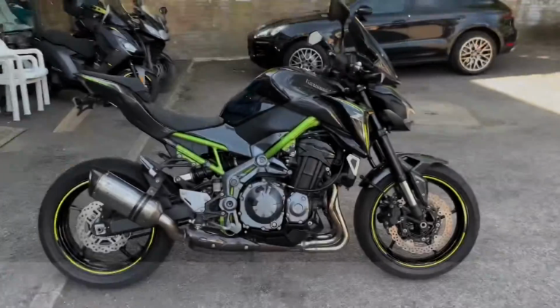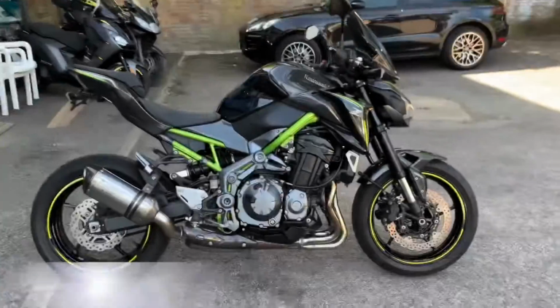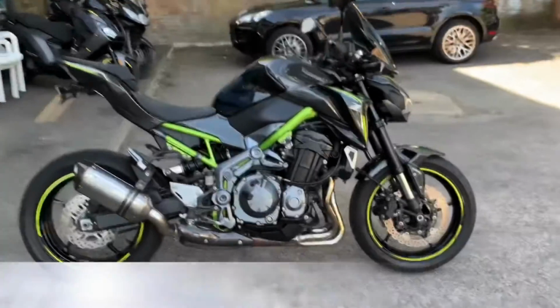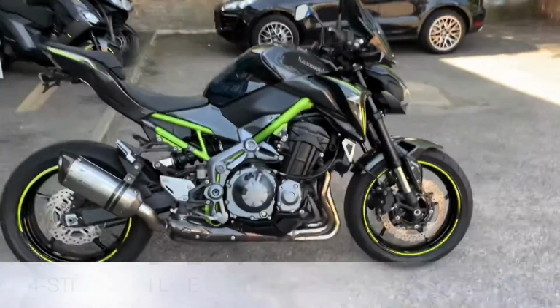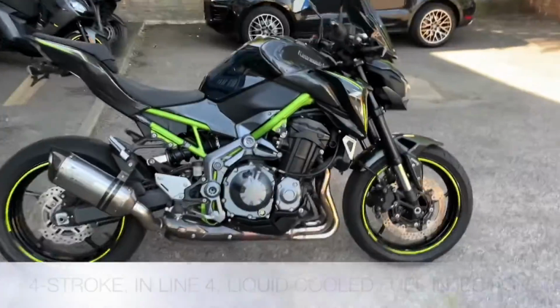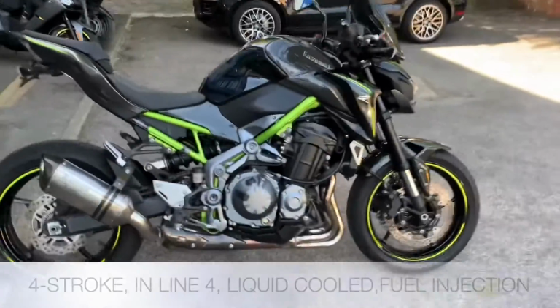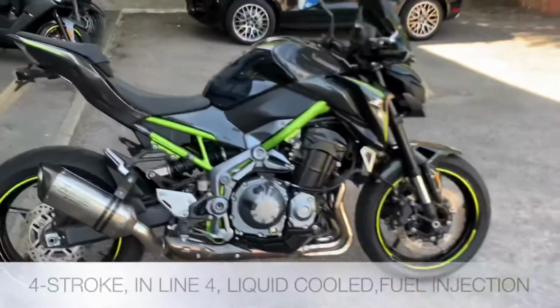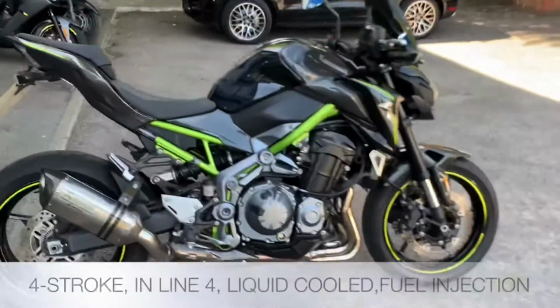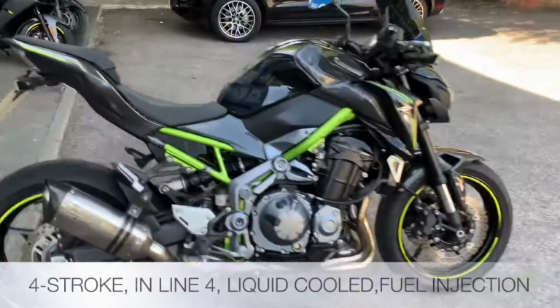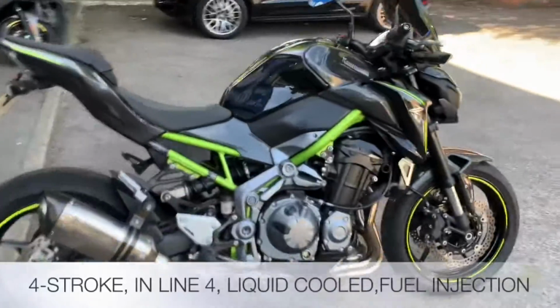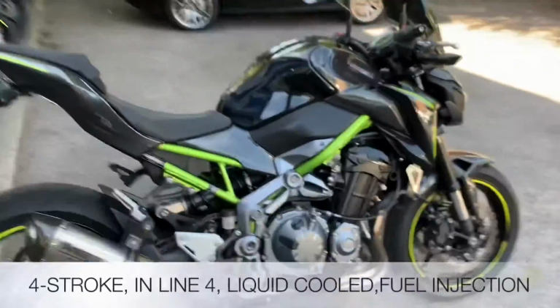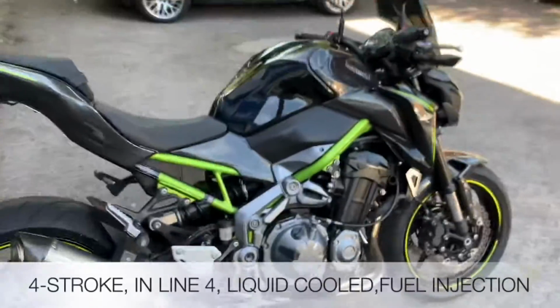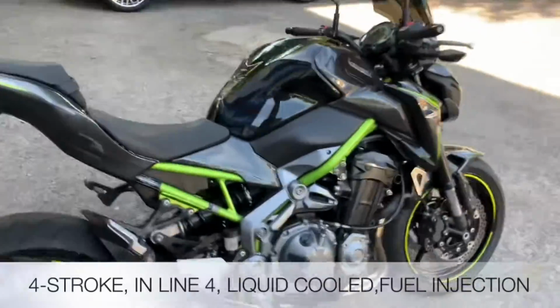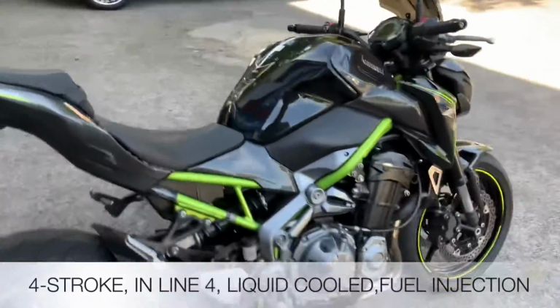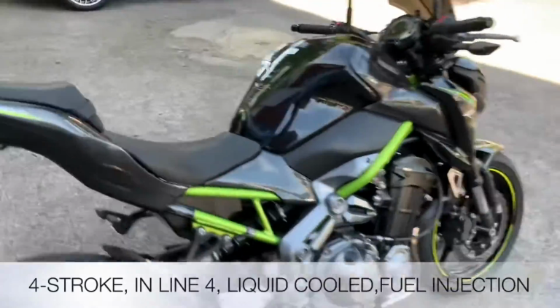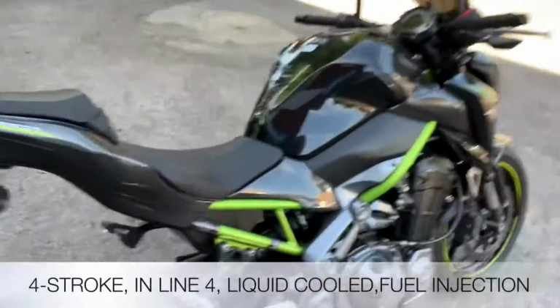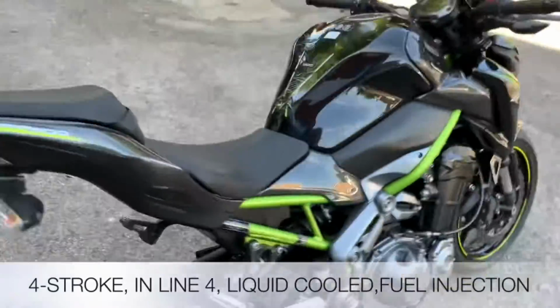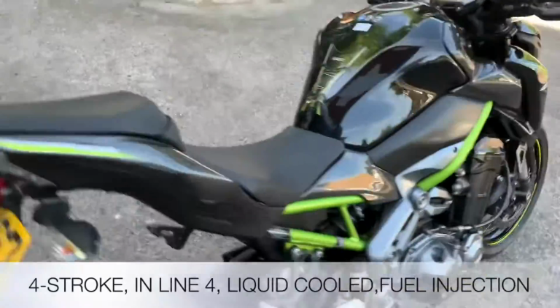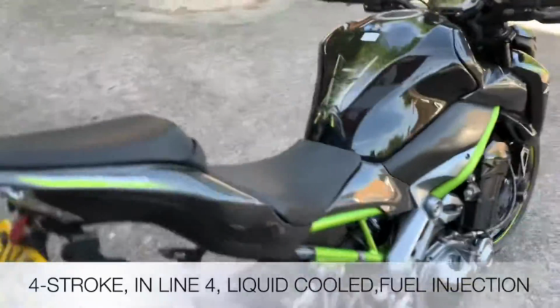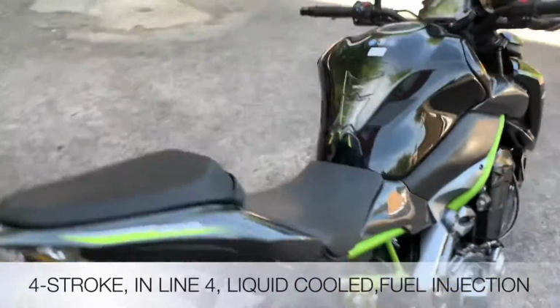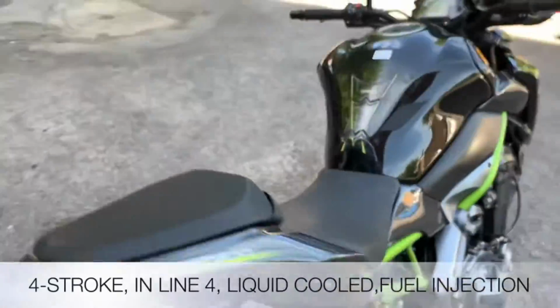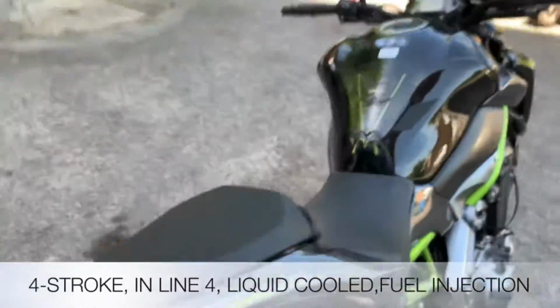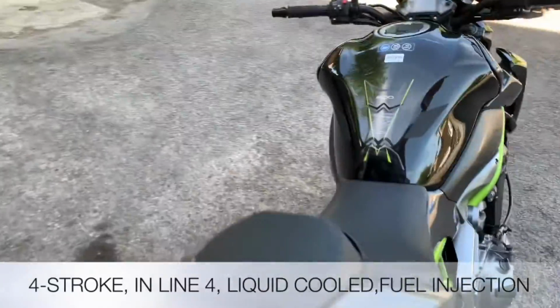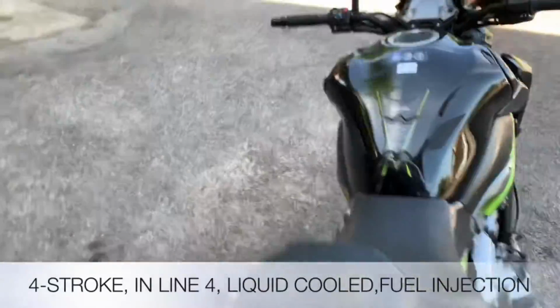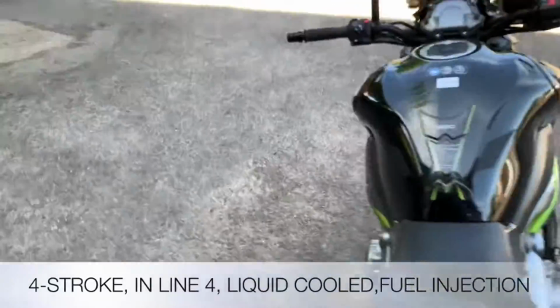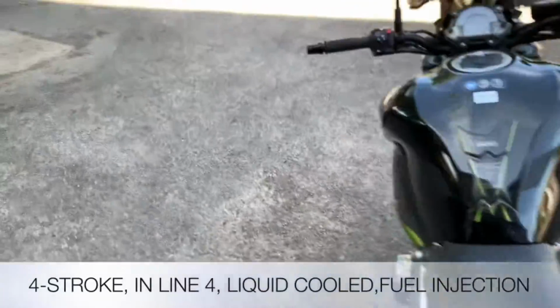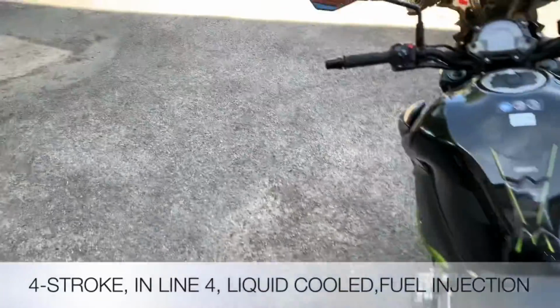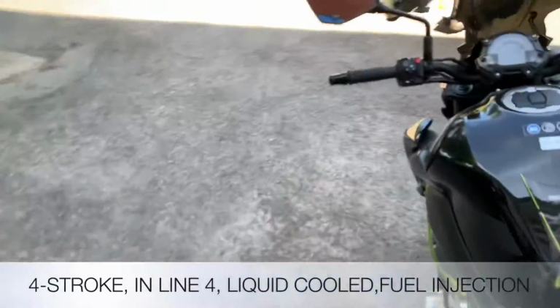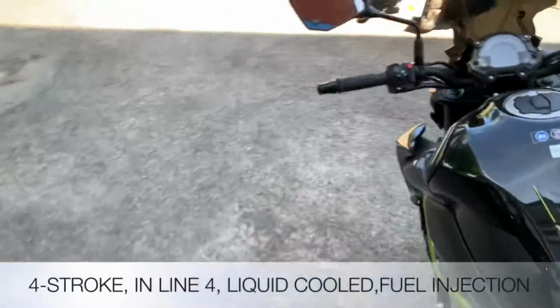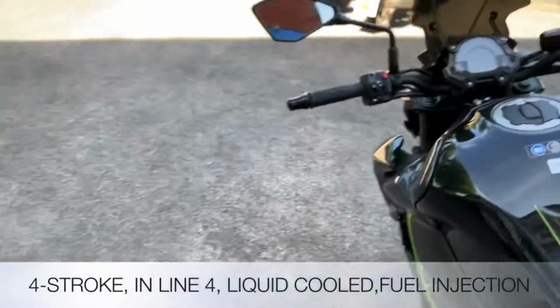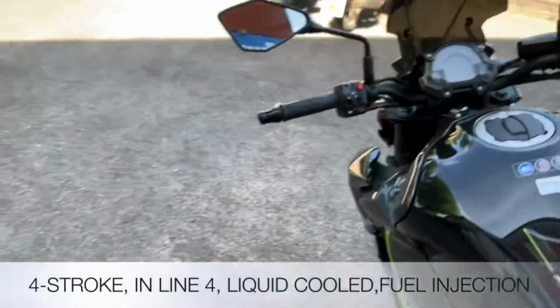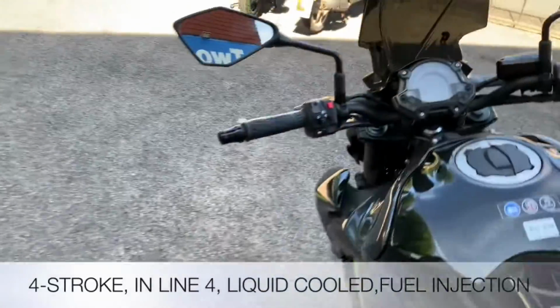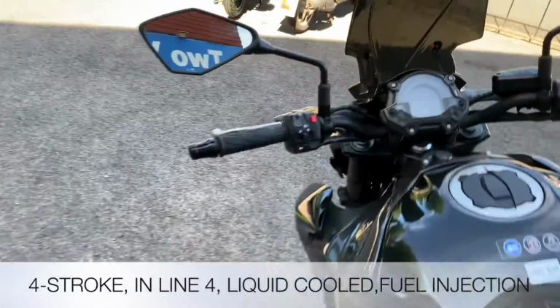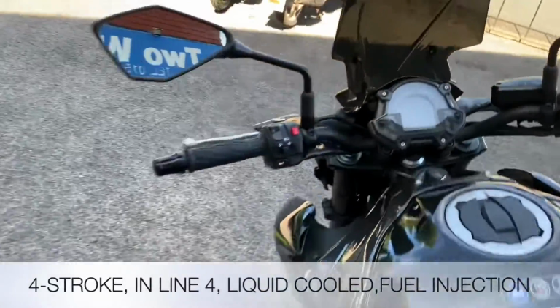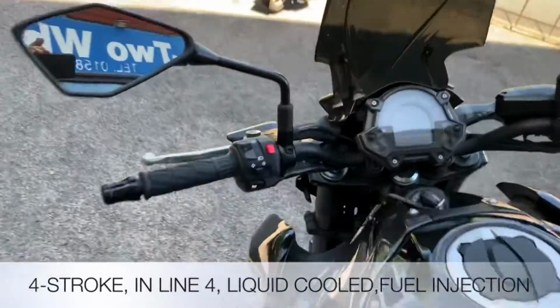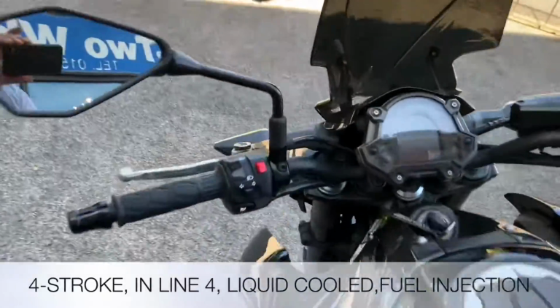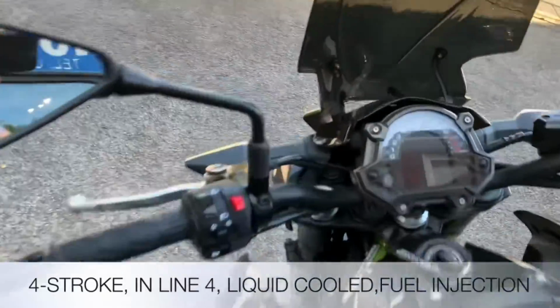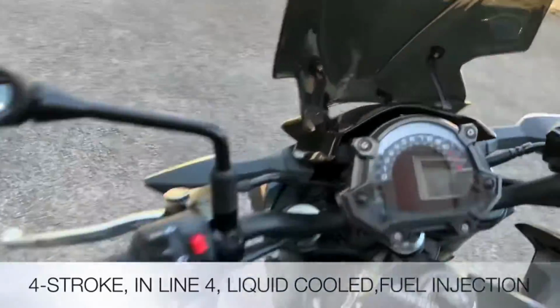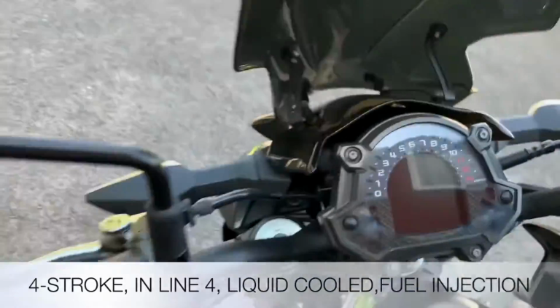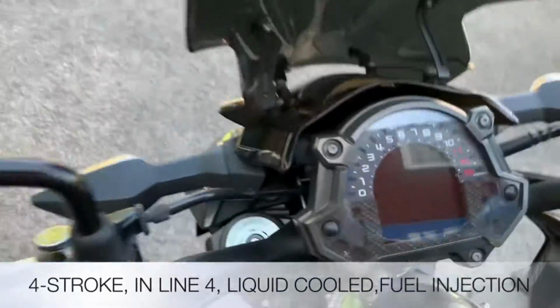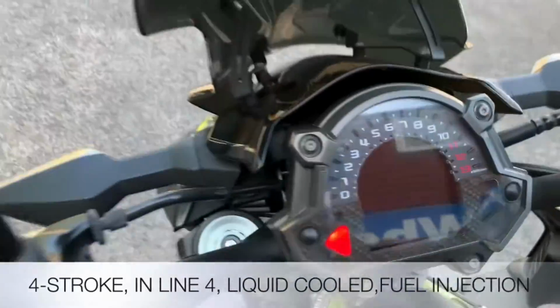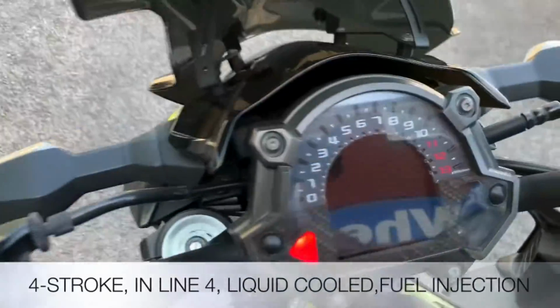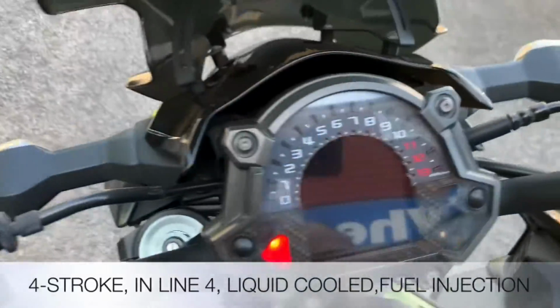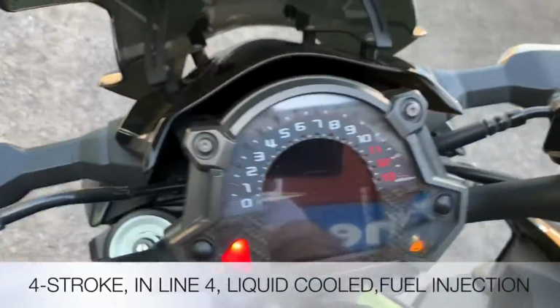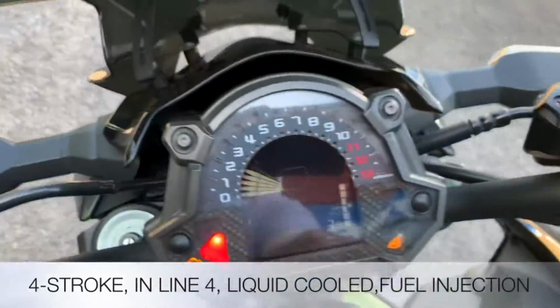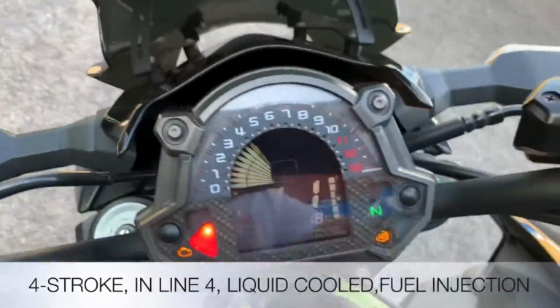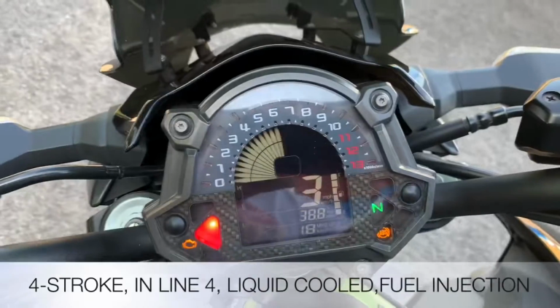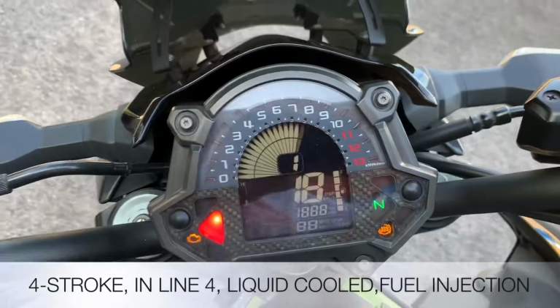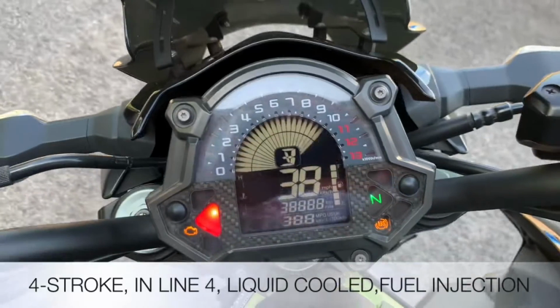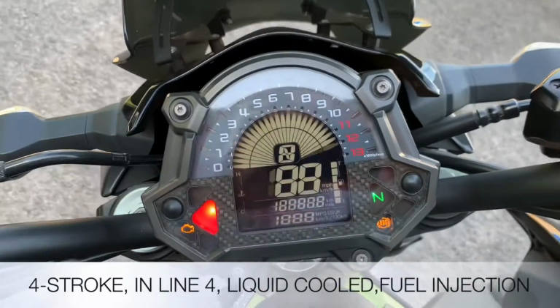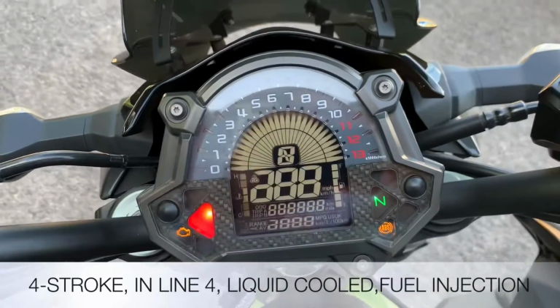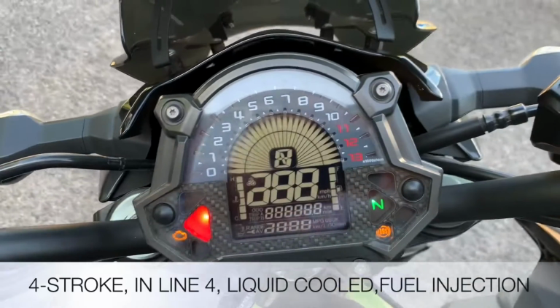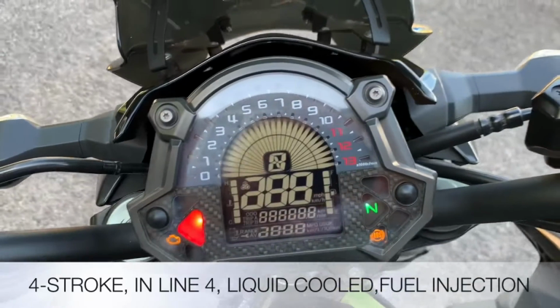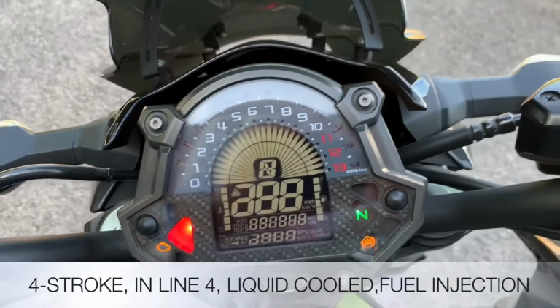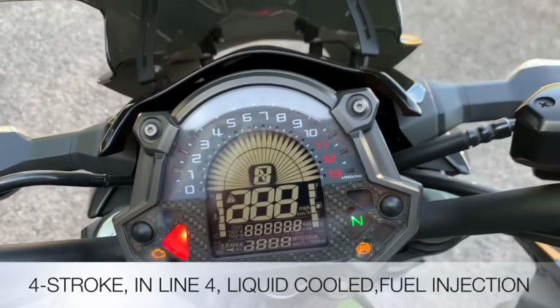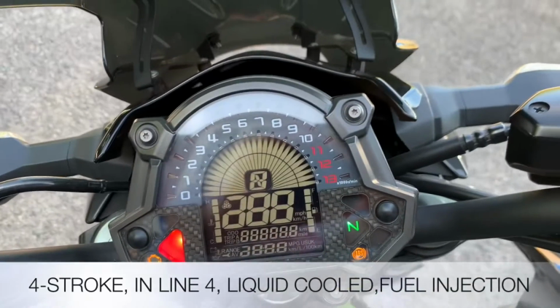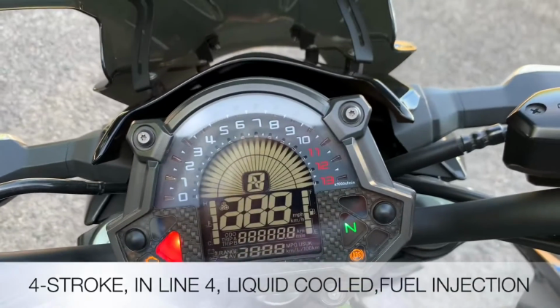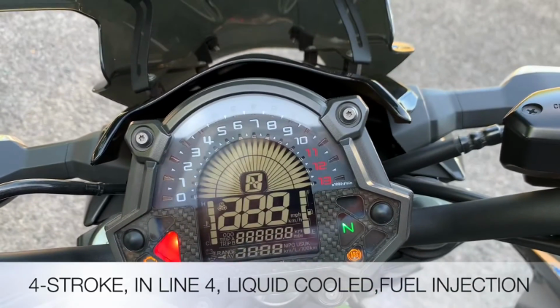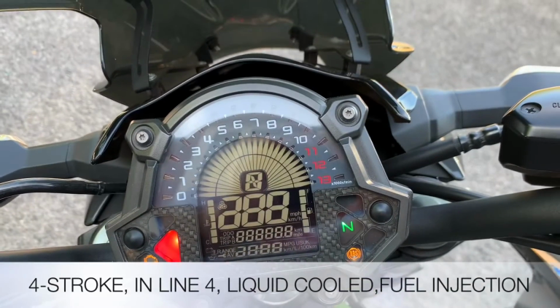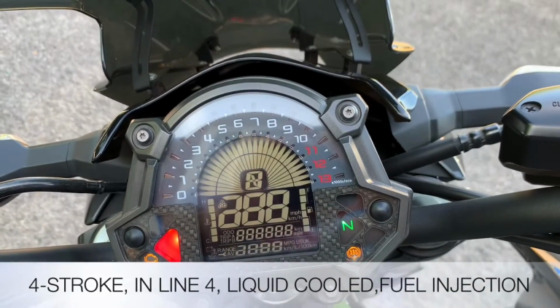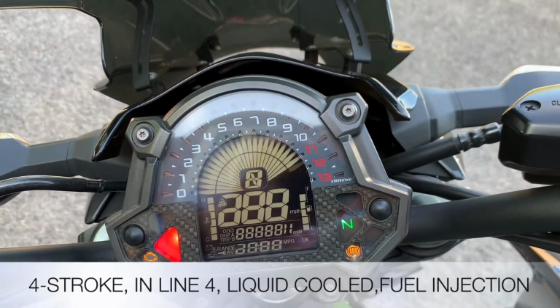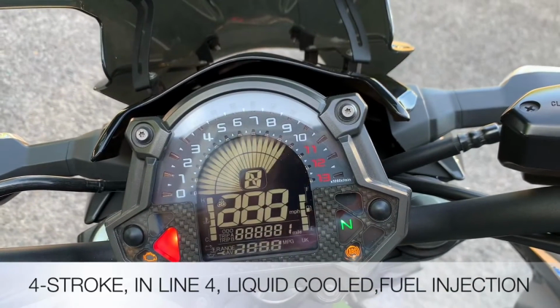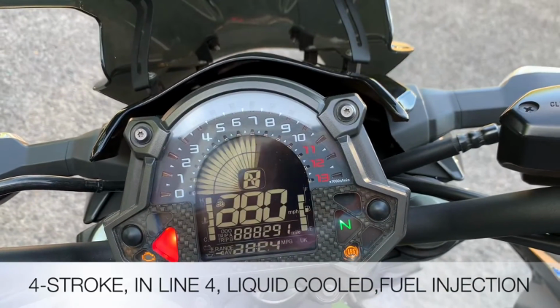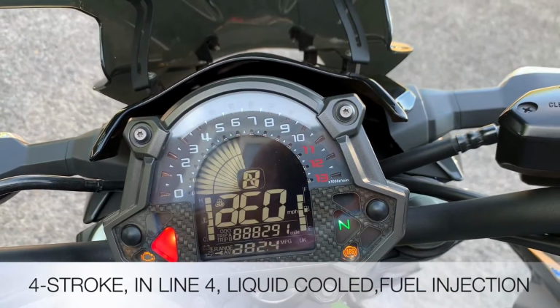The Z900 is an inline-four, it's four-stroke, it's water-cooled, fuel injection. Let's fire it up and see what it sounds like with that Akrapovic exhaust.